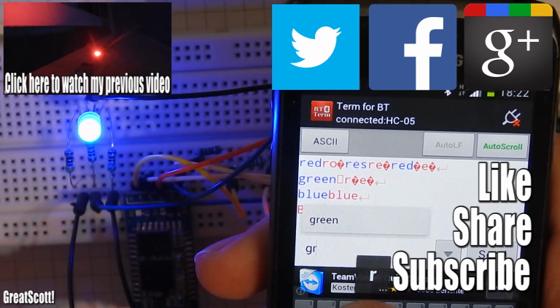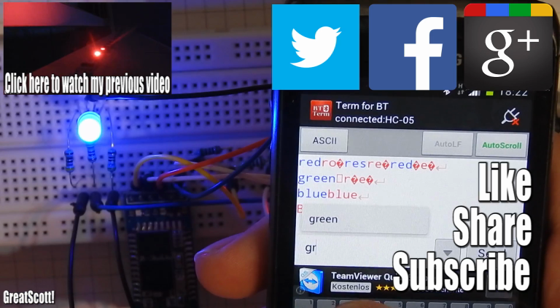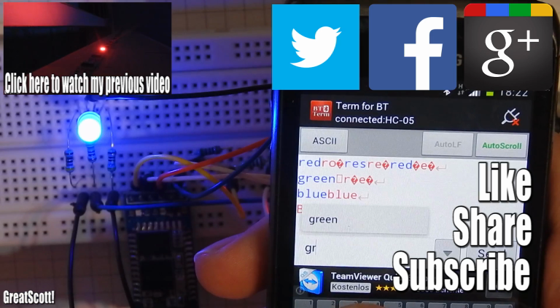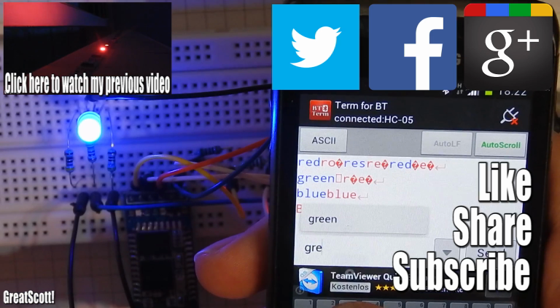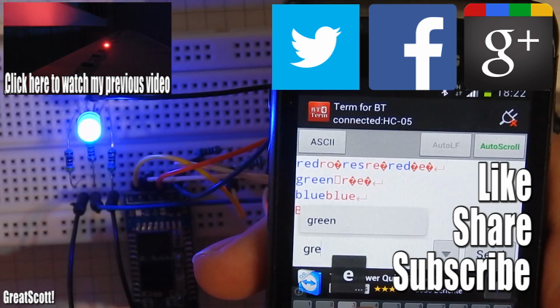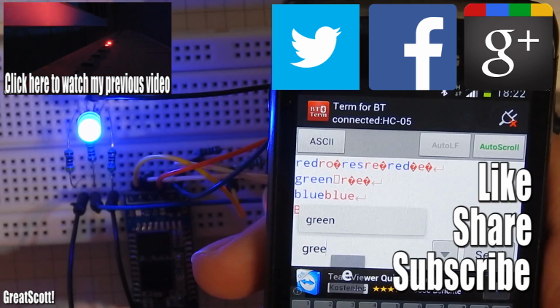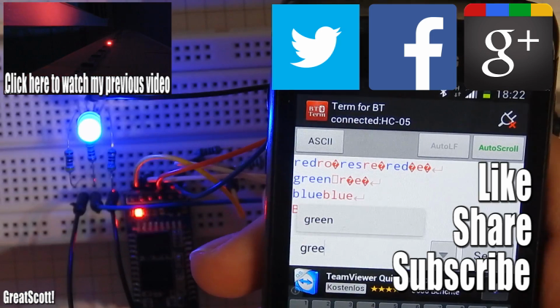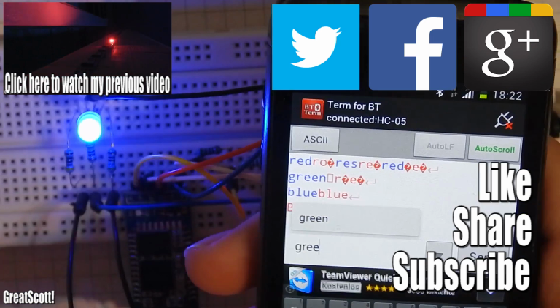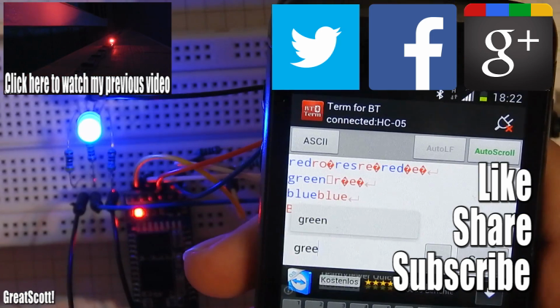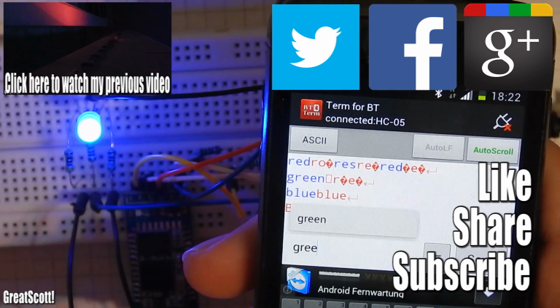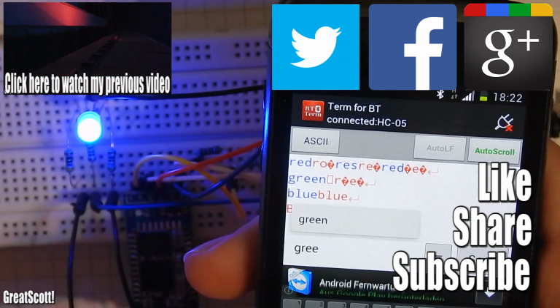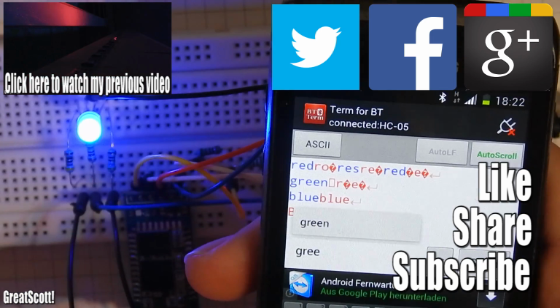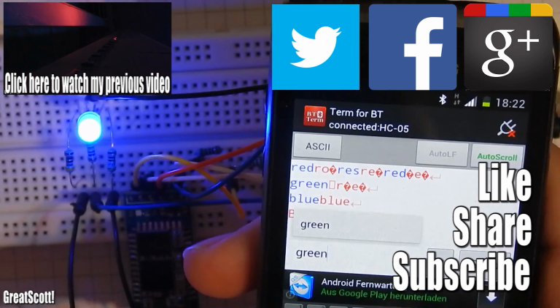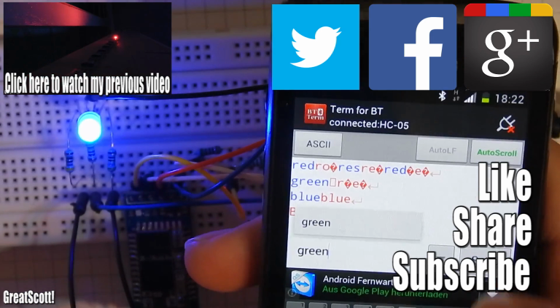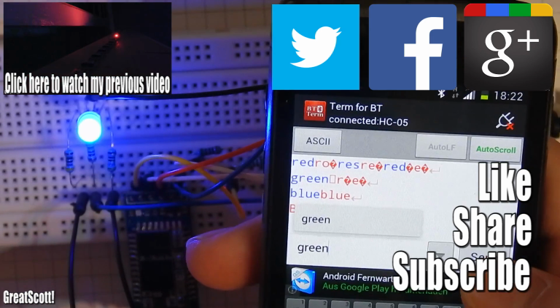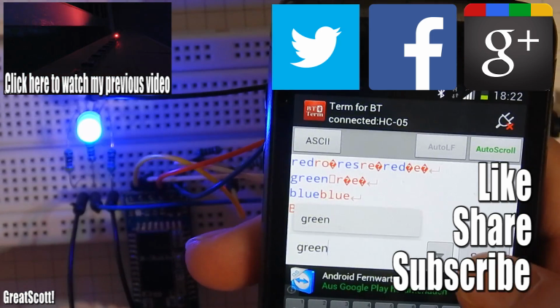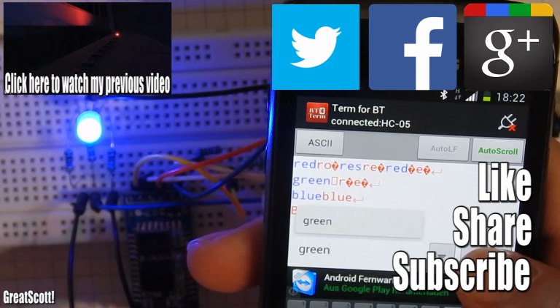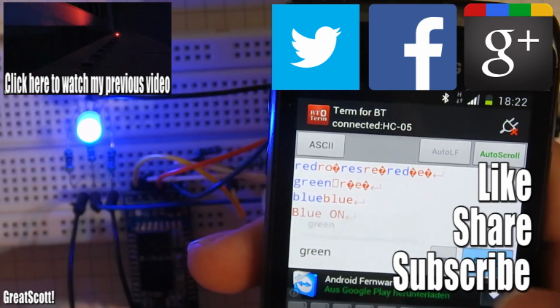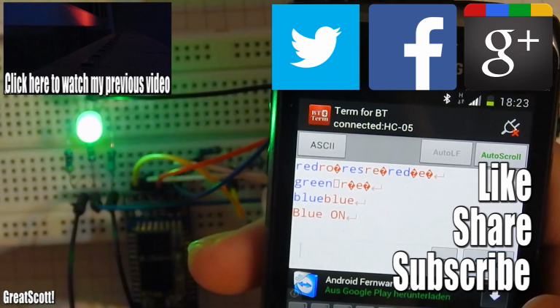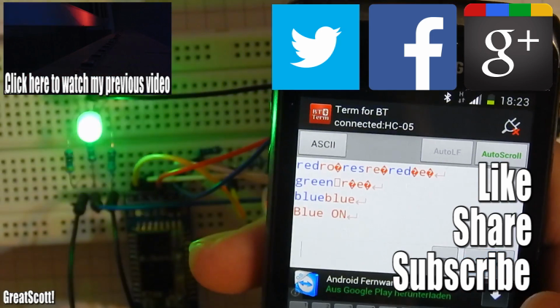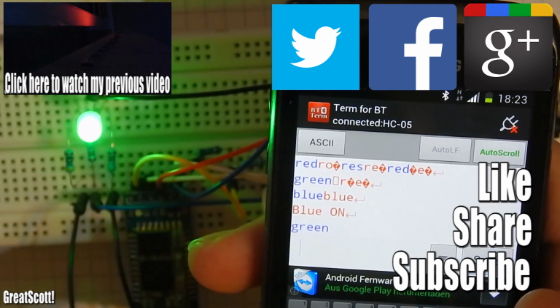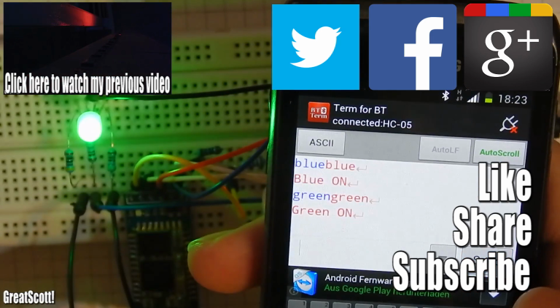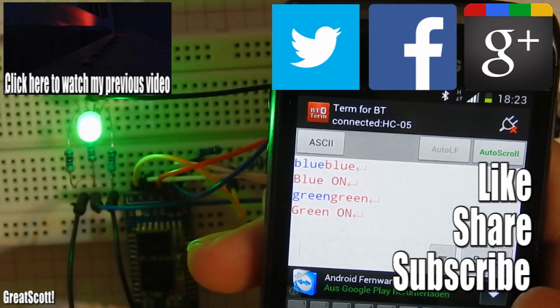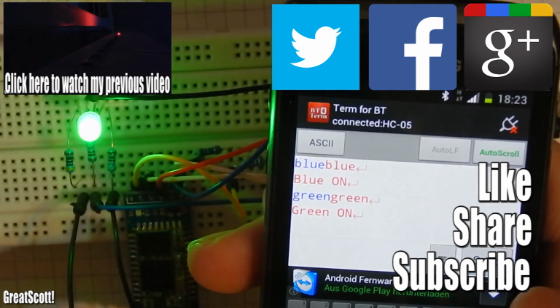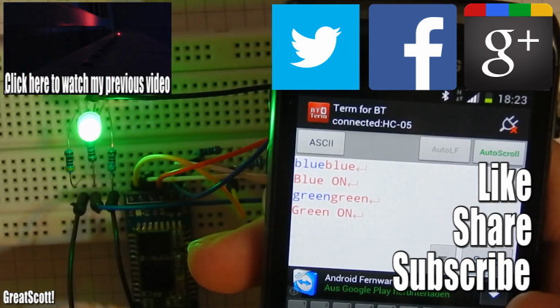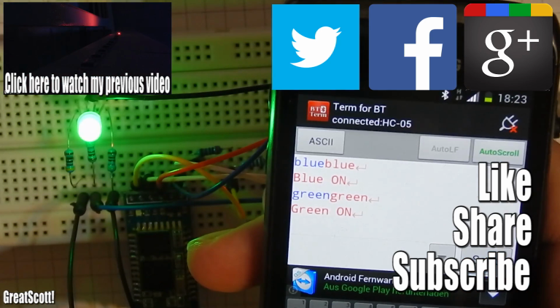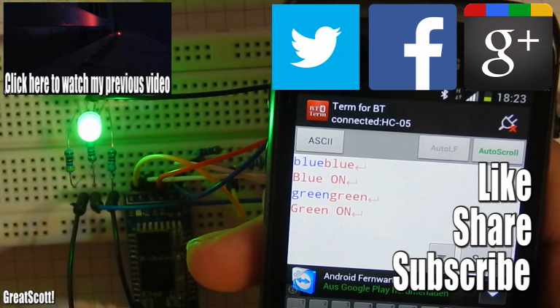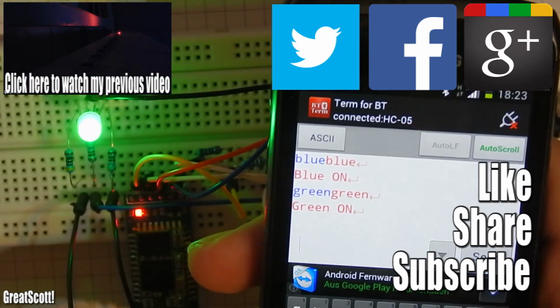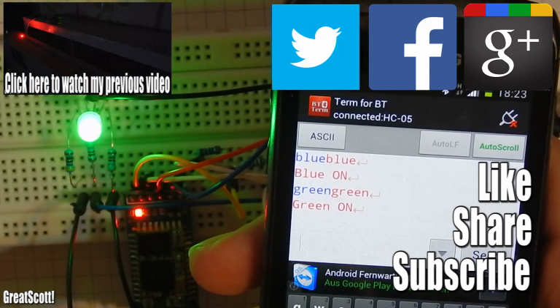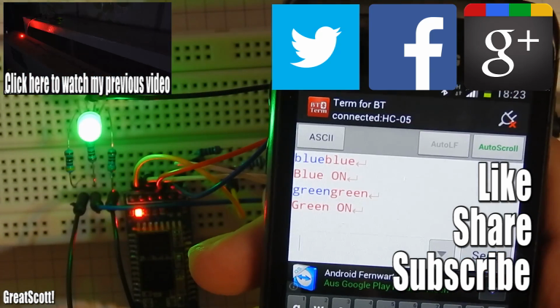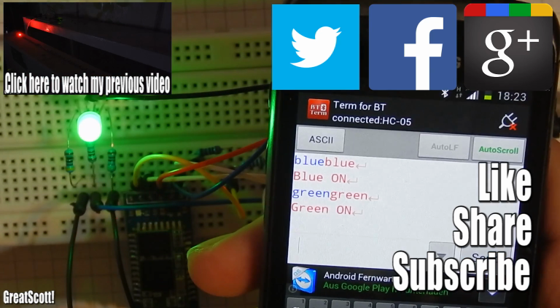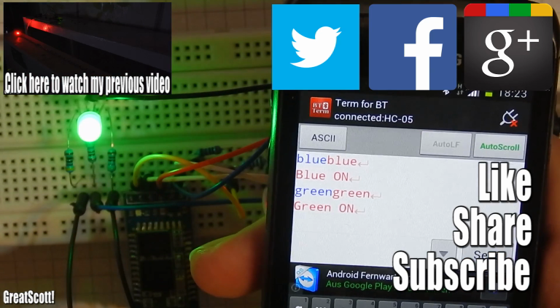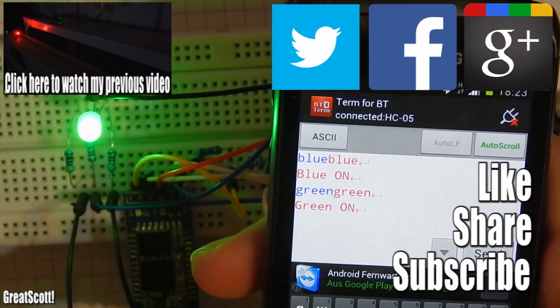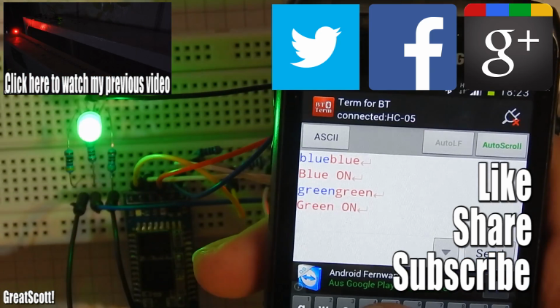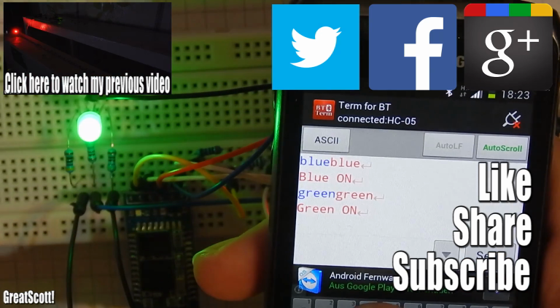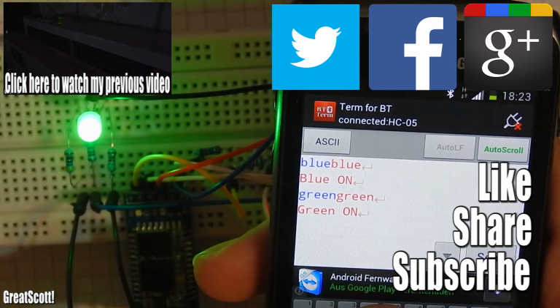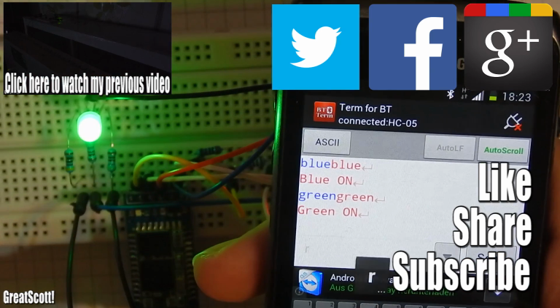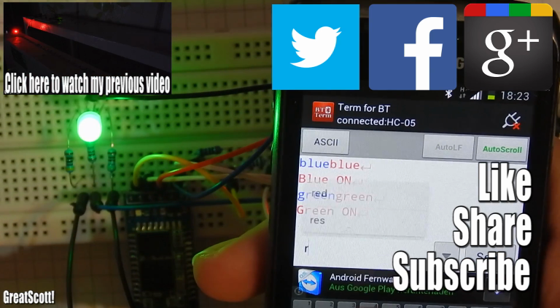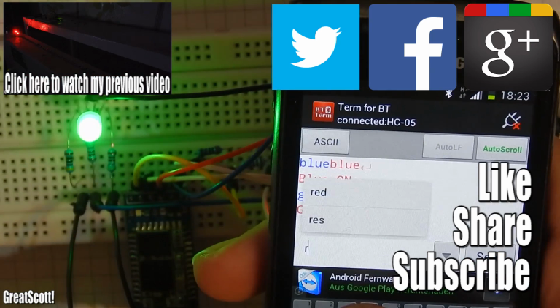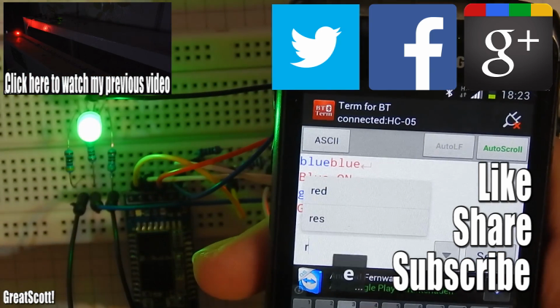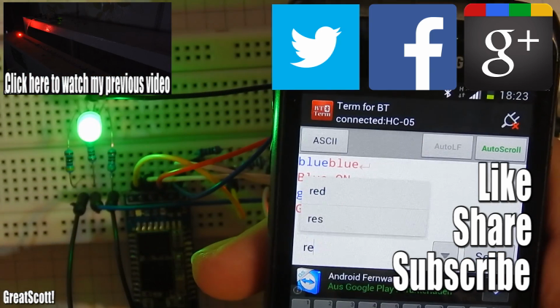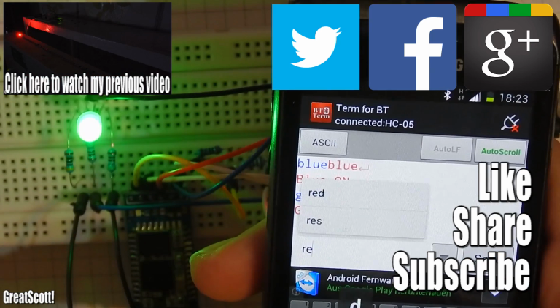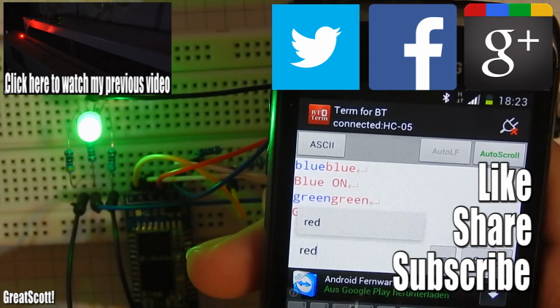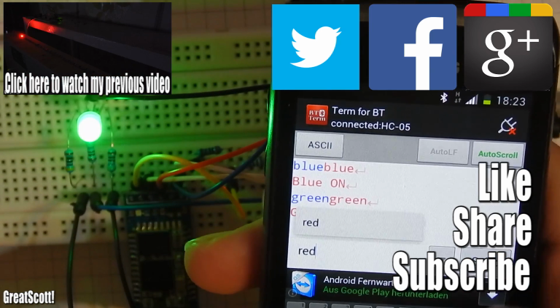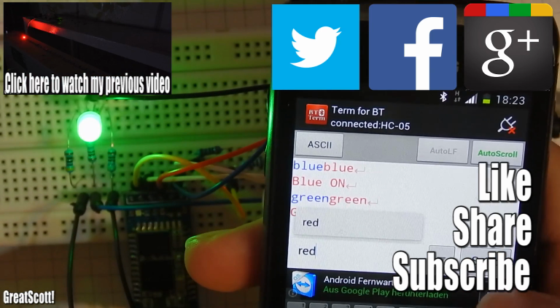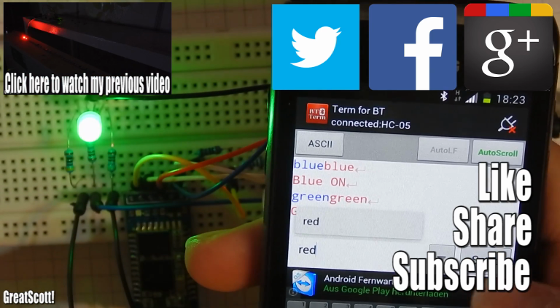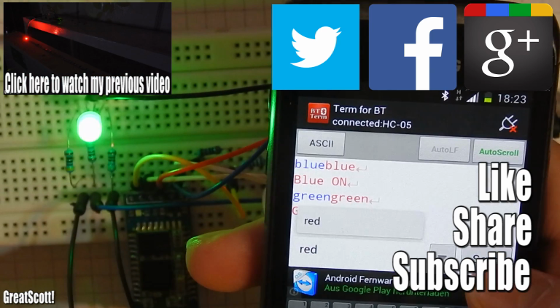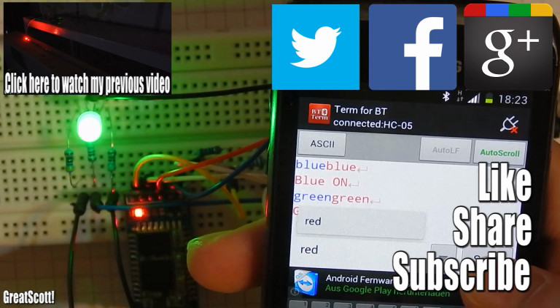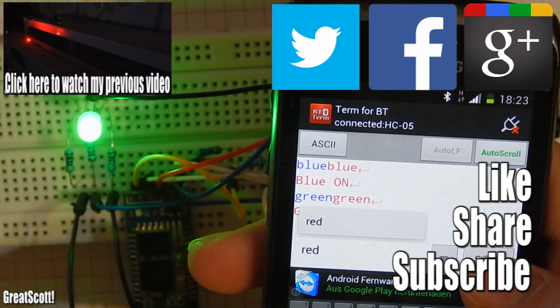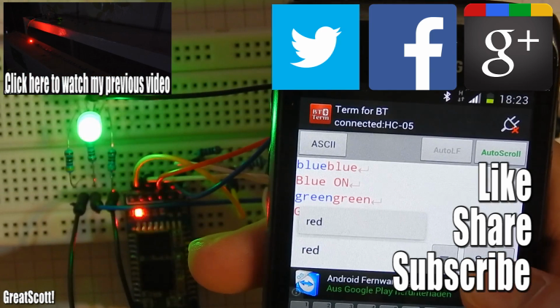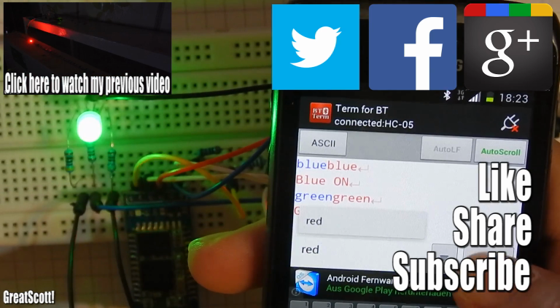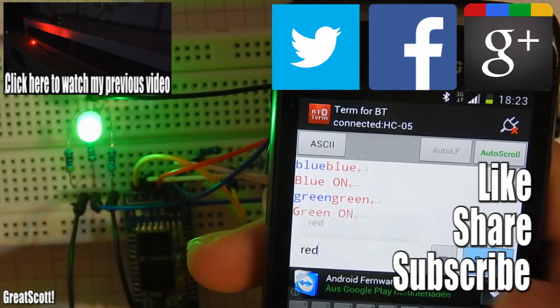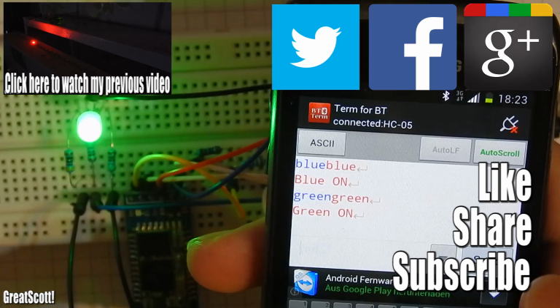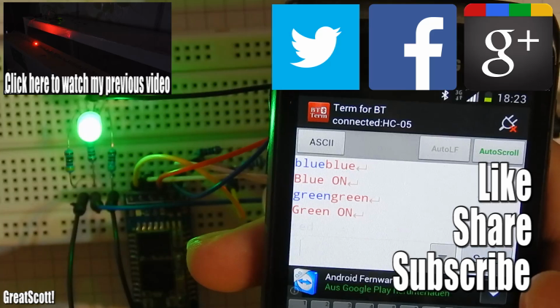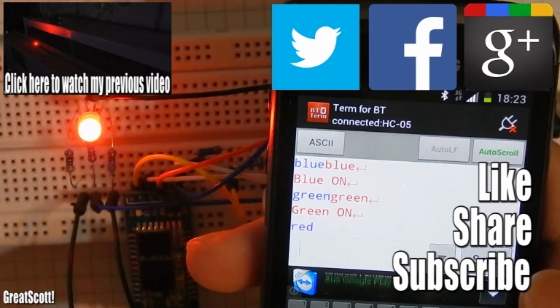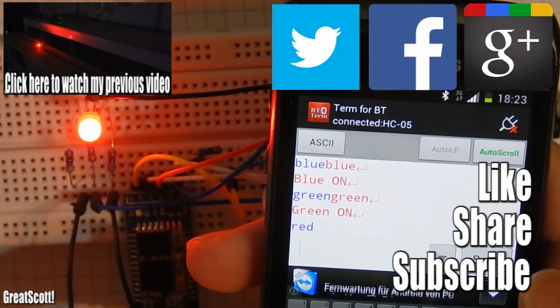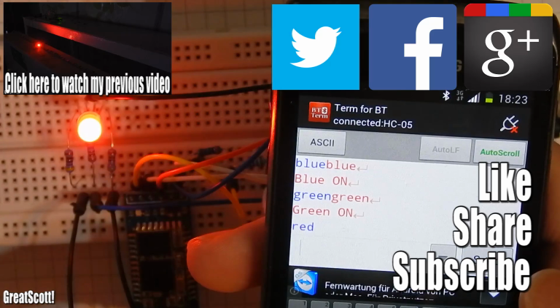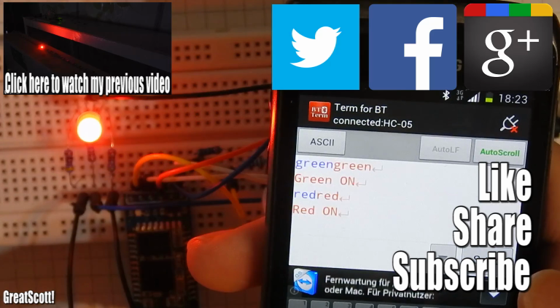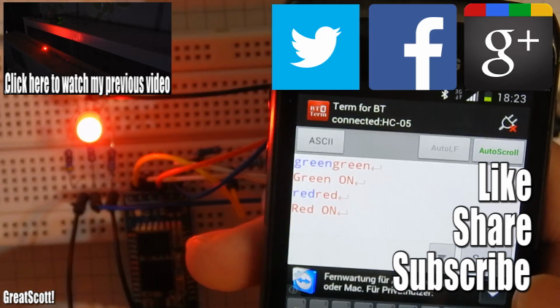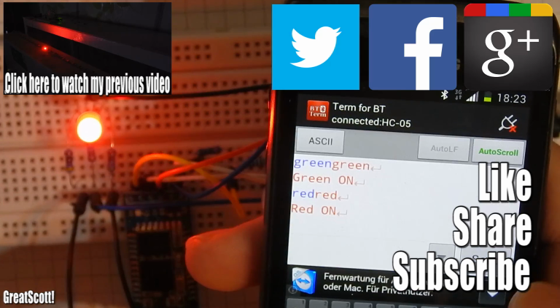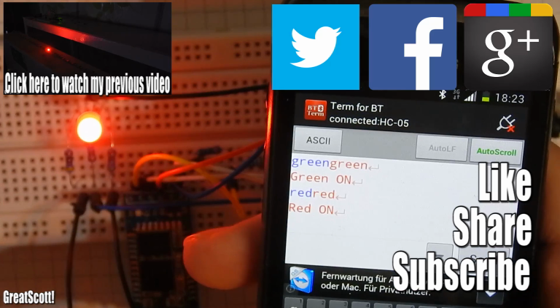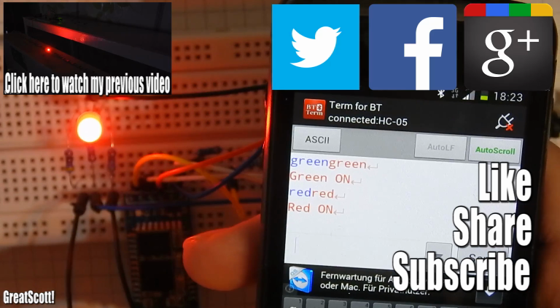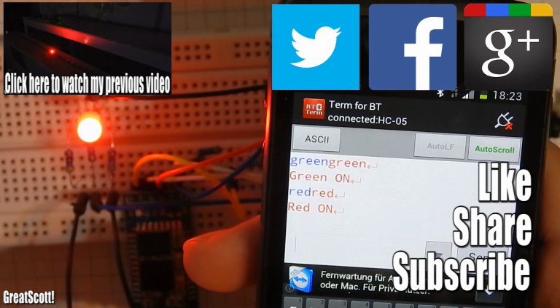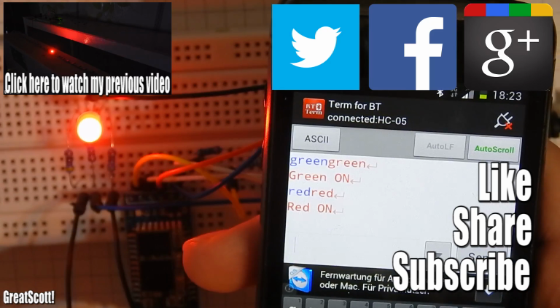I hope you enjoyed this video. Don't forget to like, share, and subscribe. Stay creative and I will see you next time.